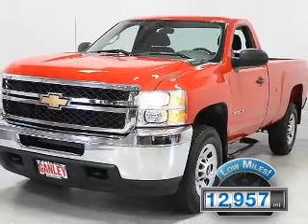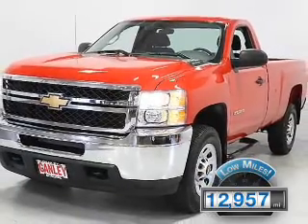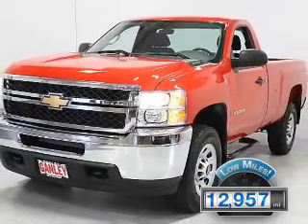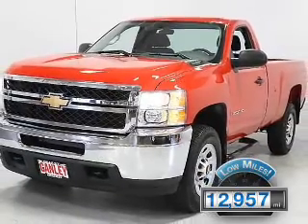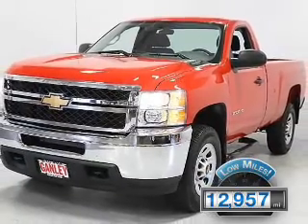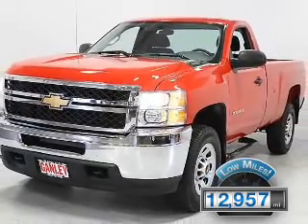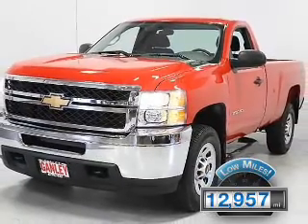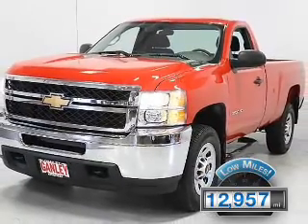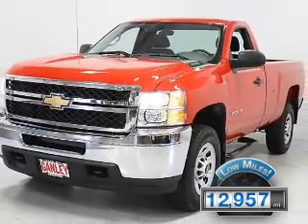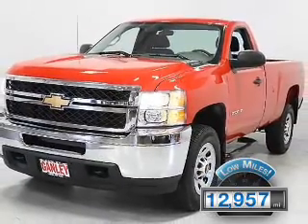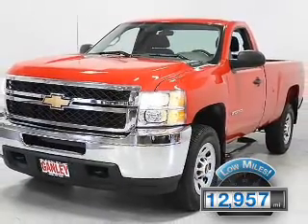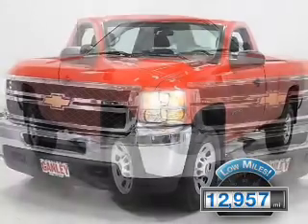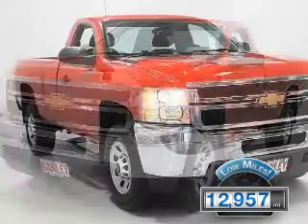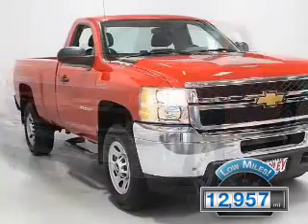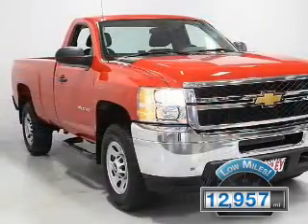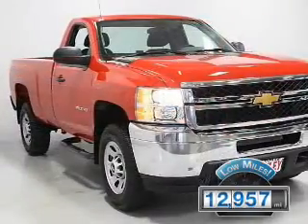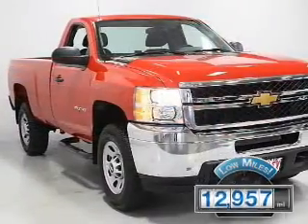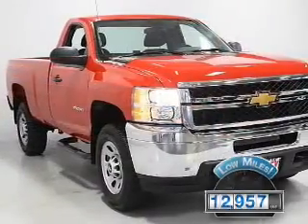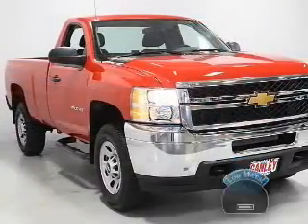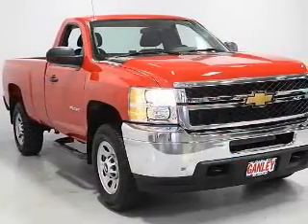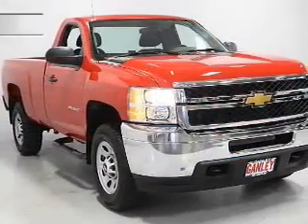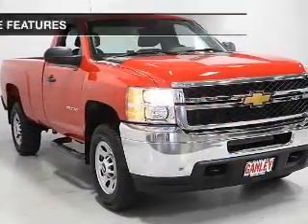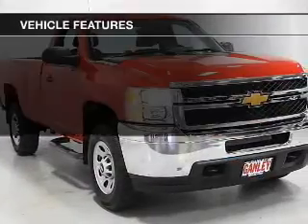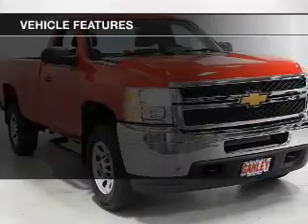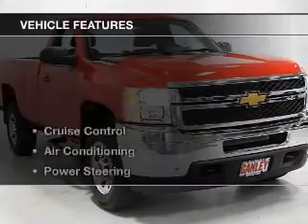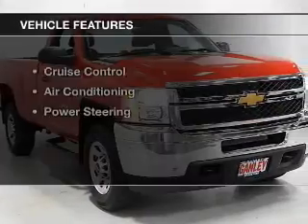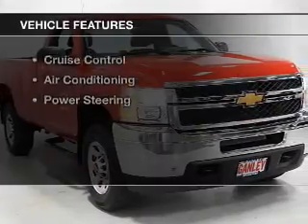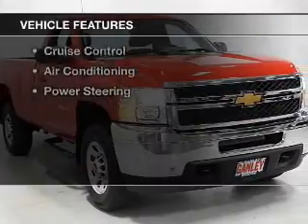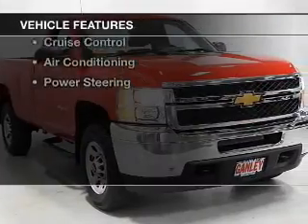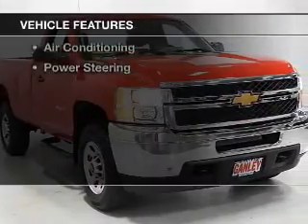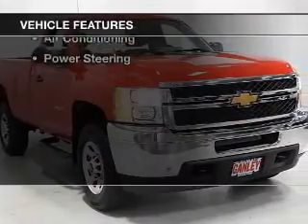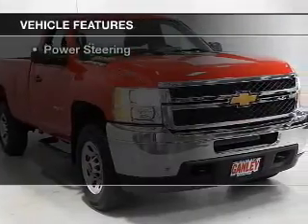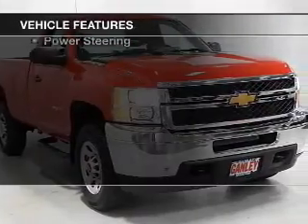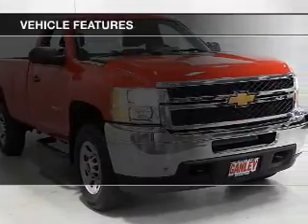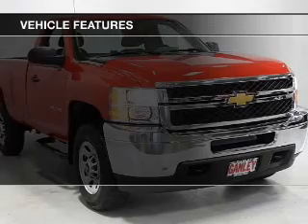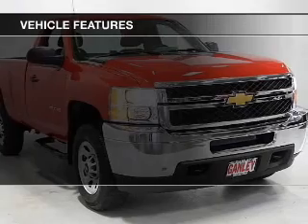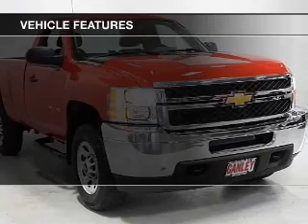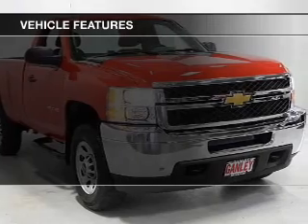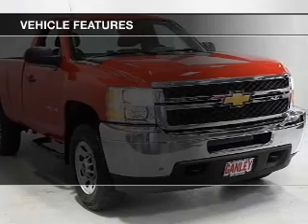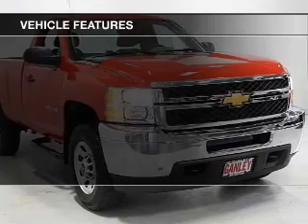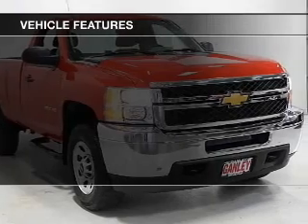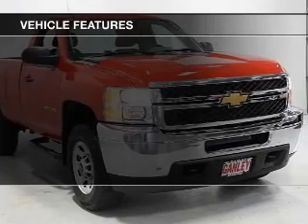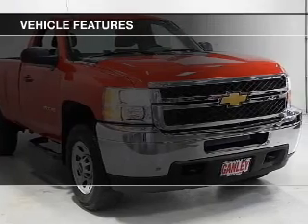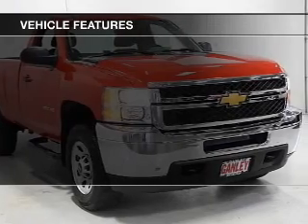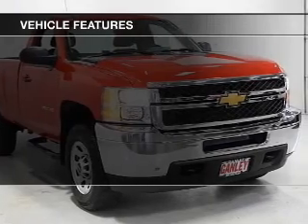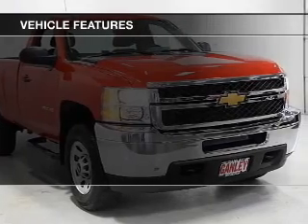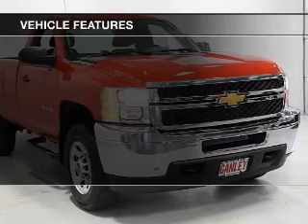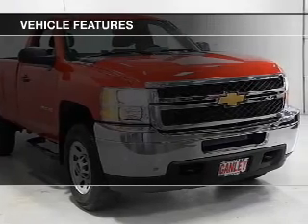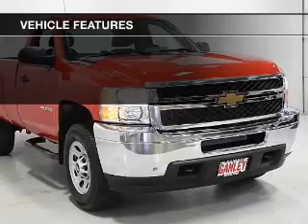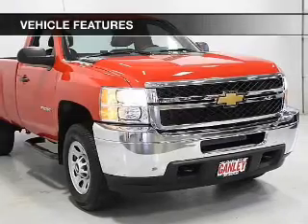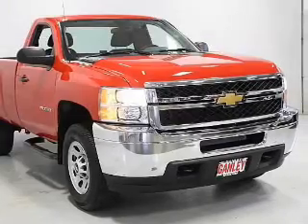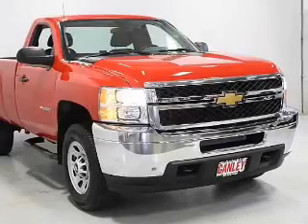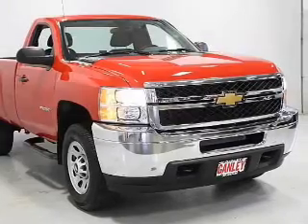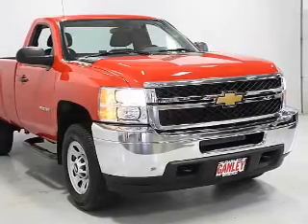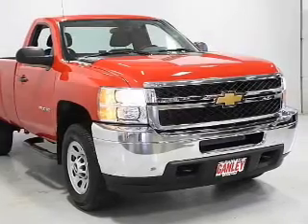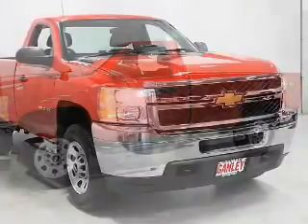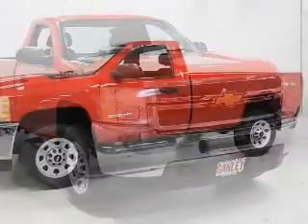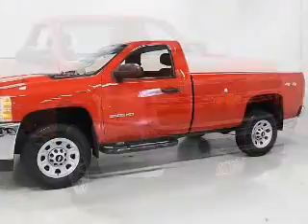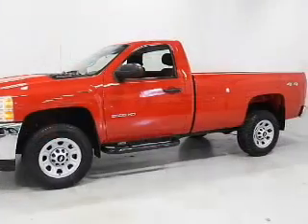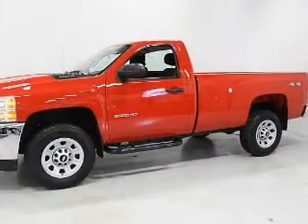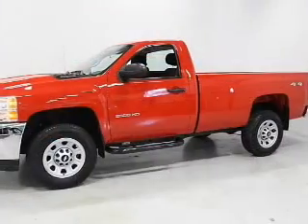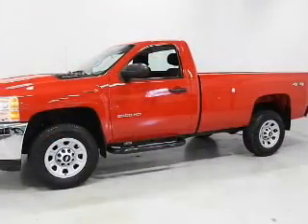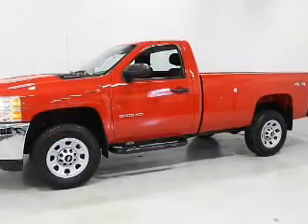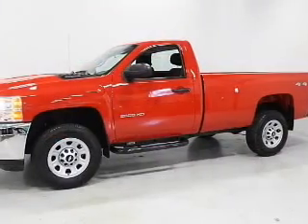This vehicle has a long road ahead. The features include cruise control, air conditioning, and power steering.